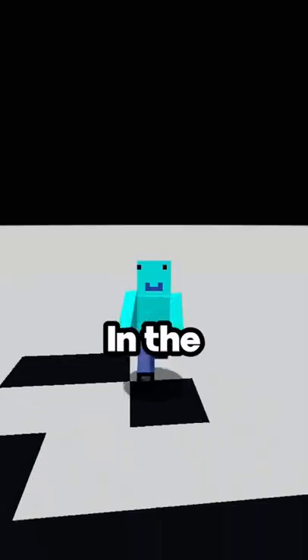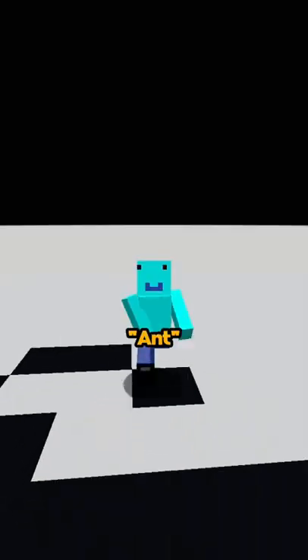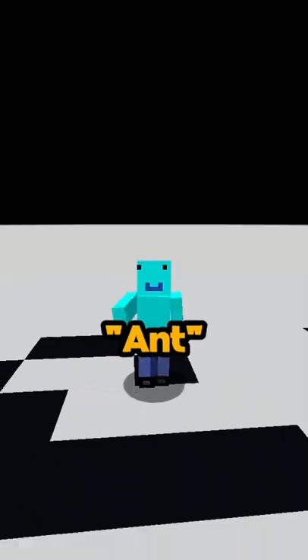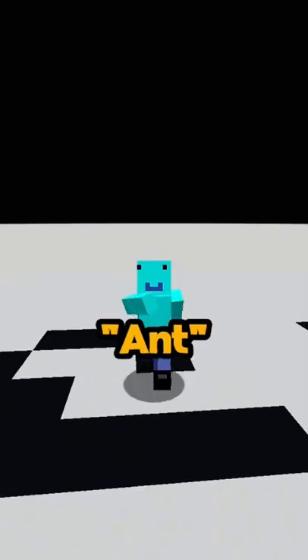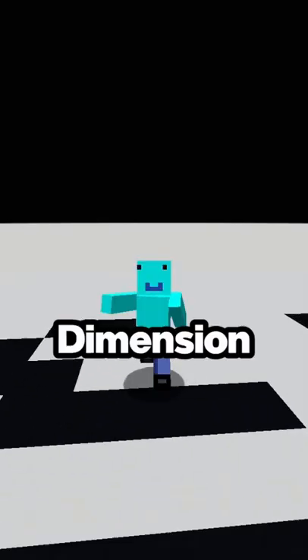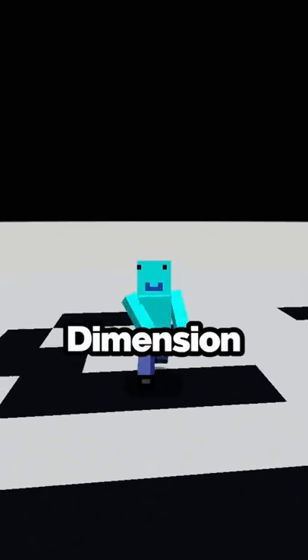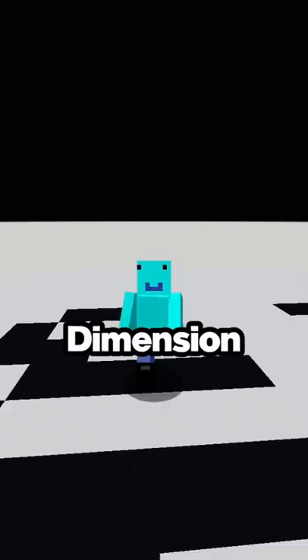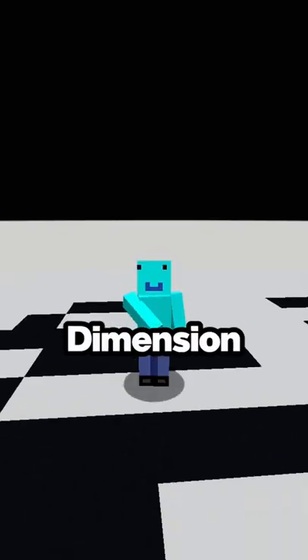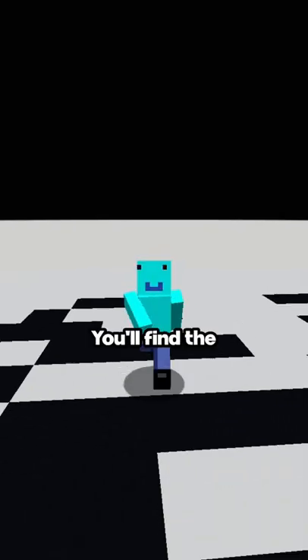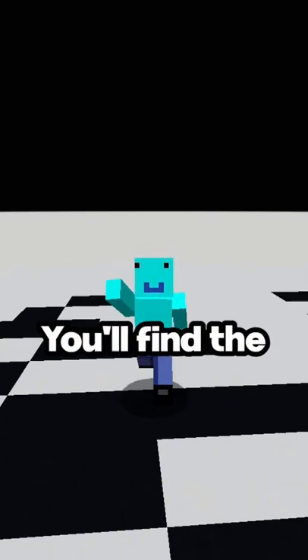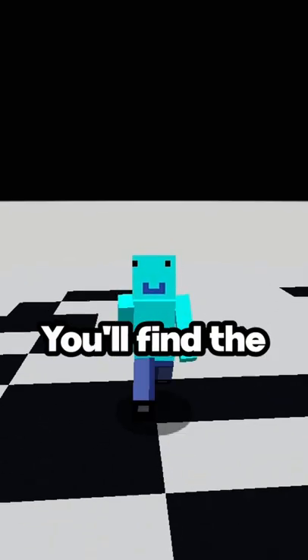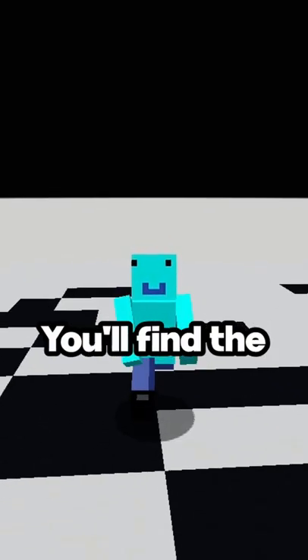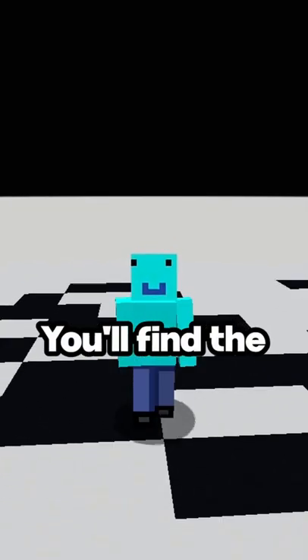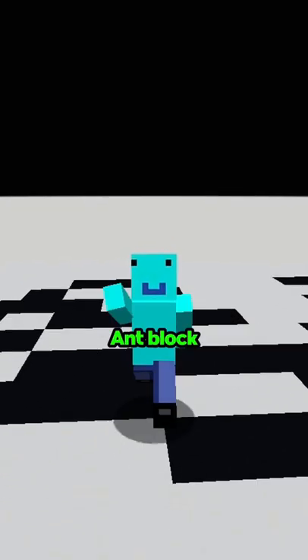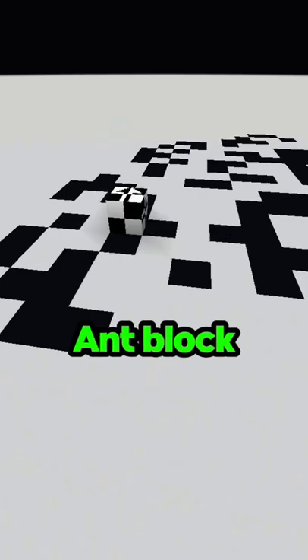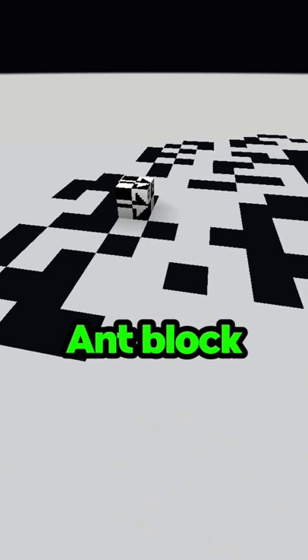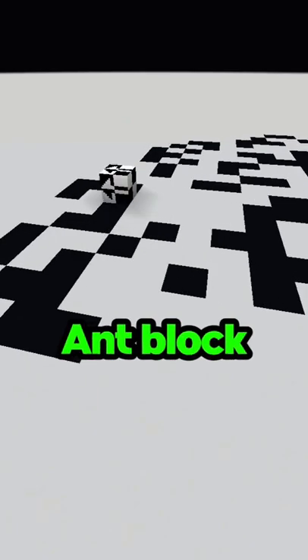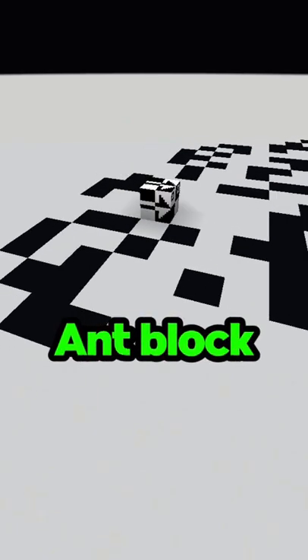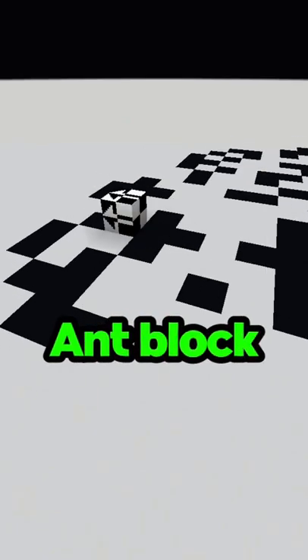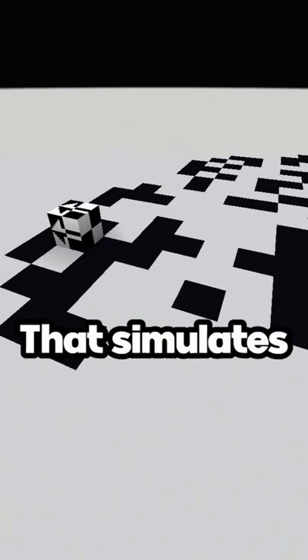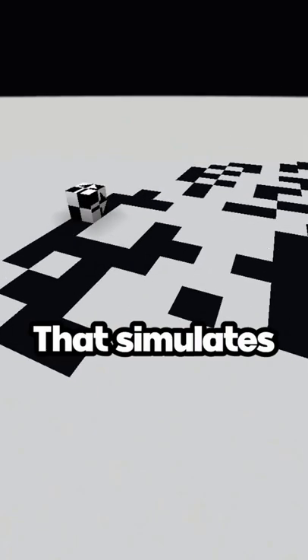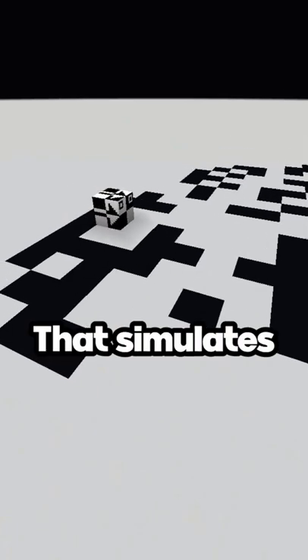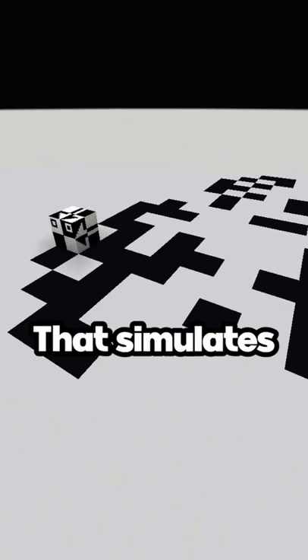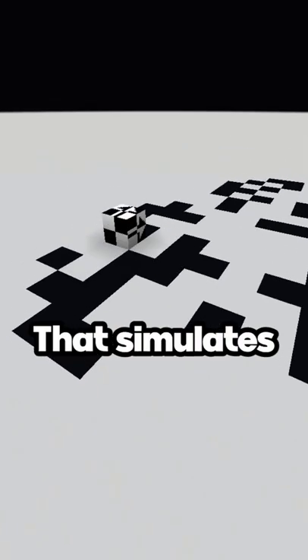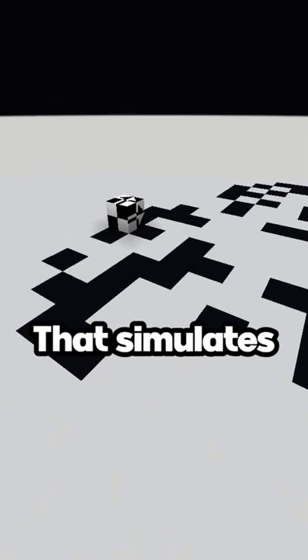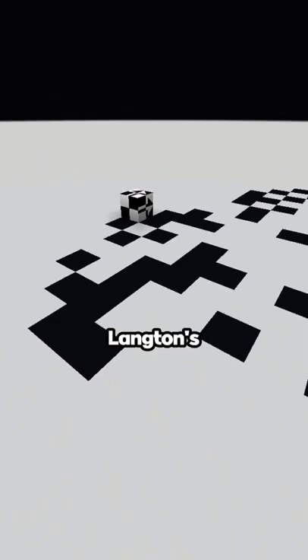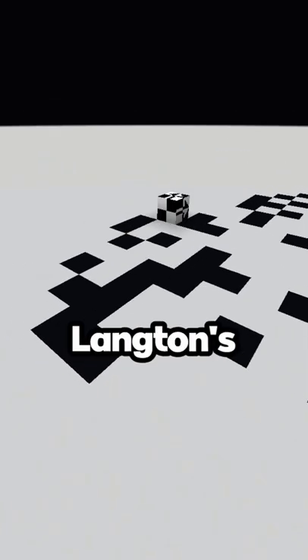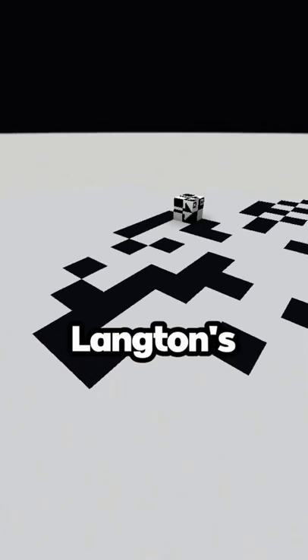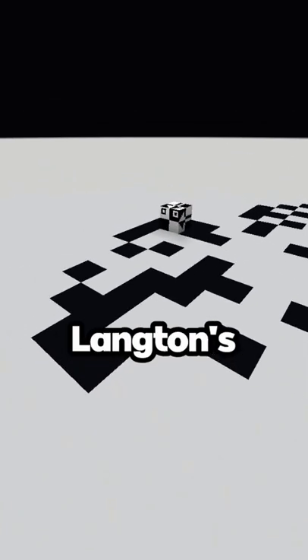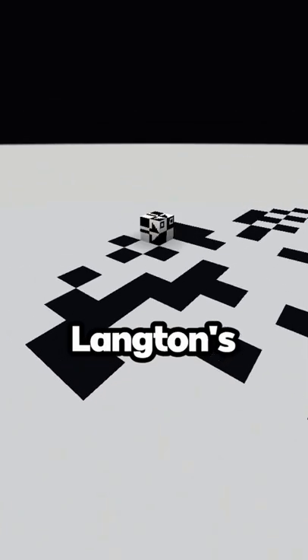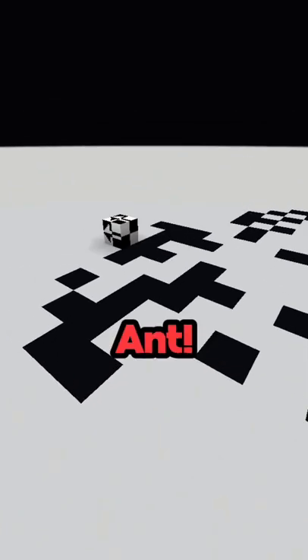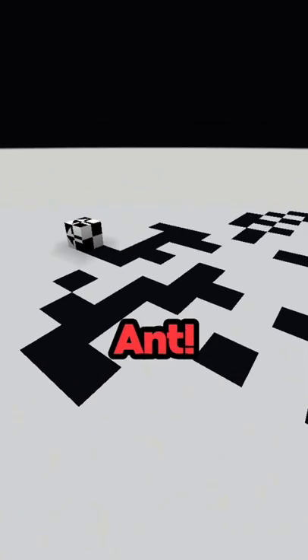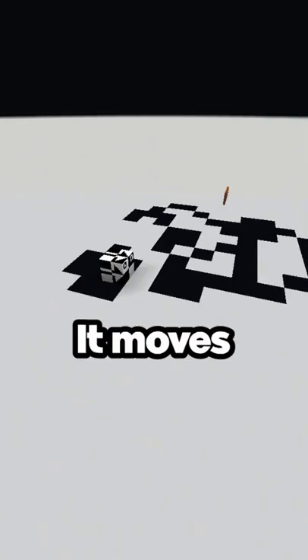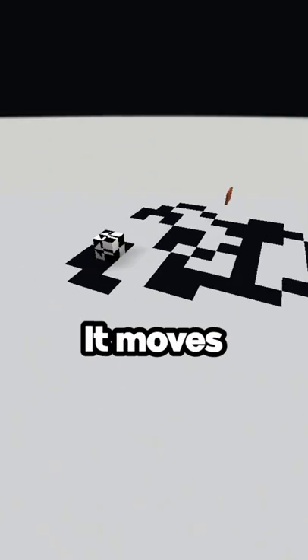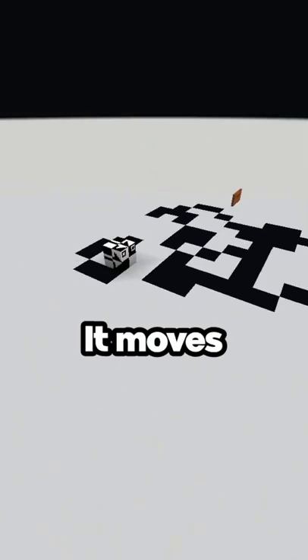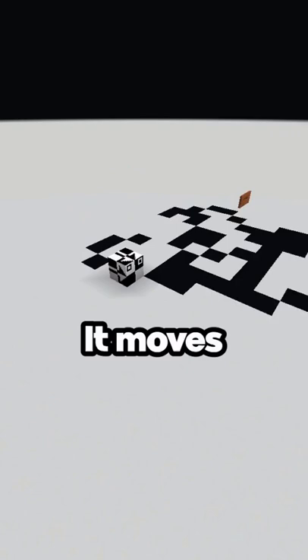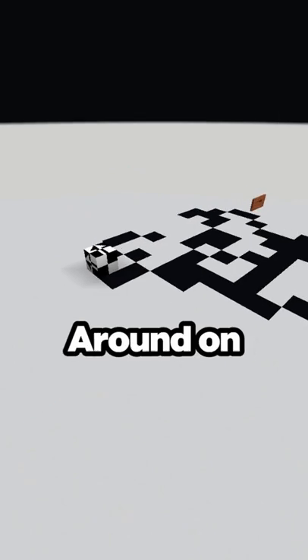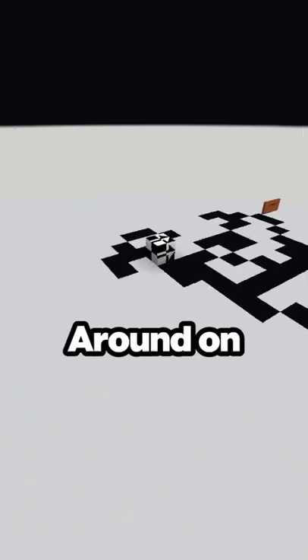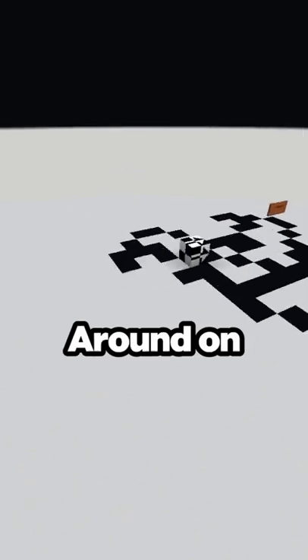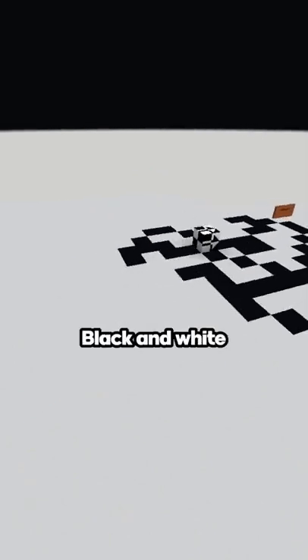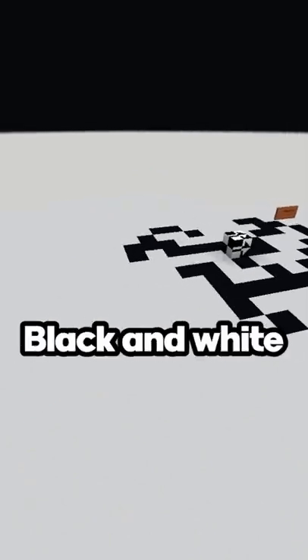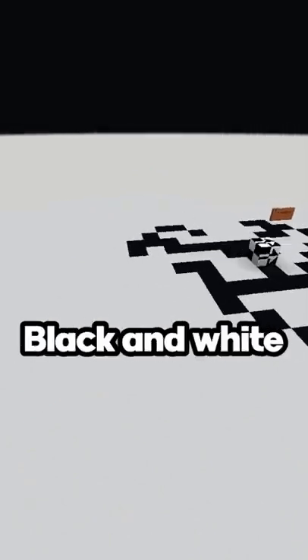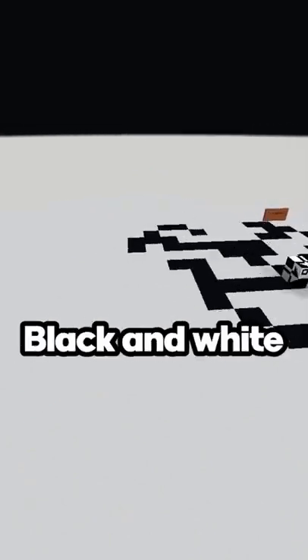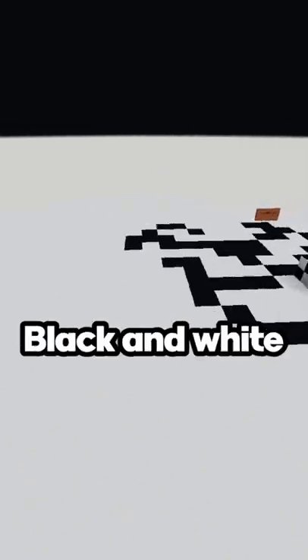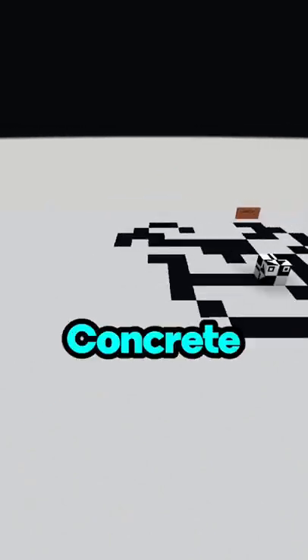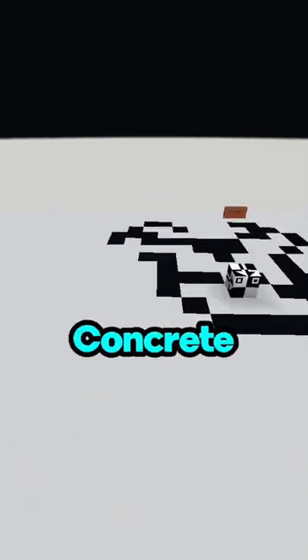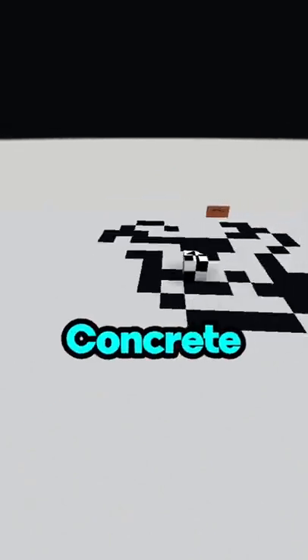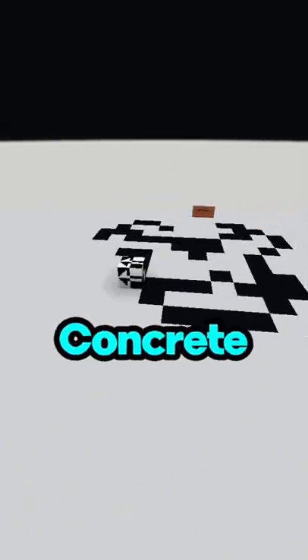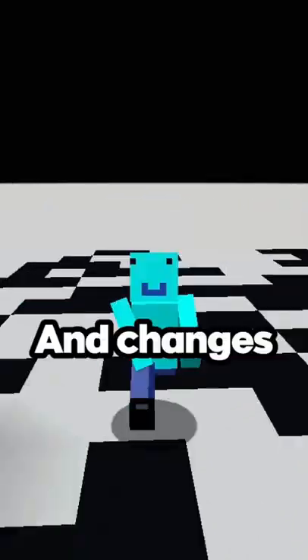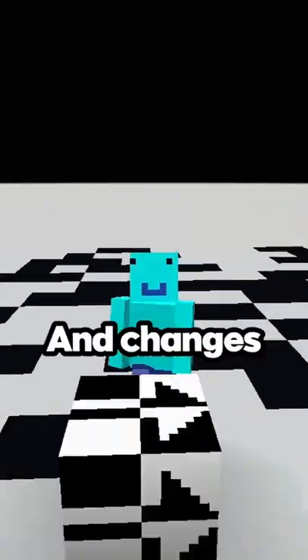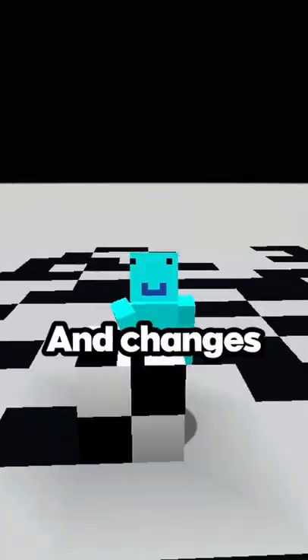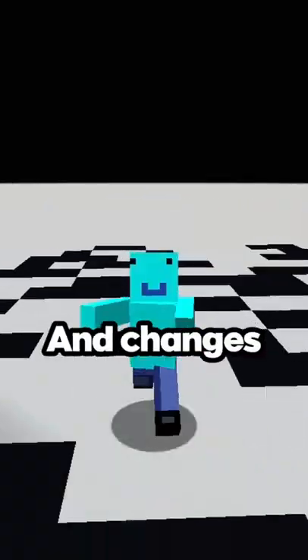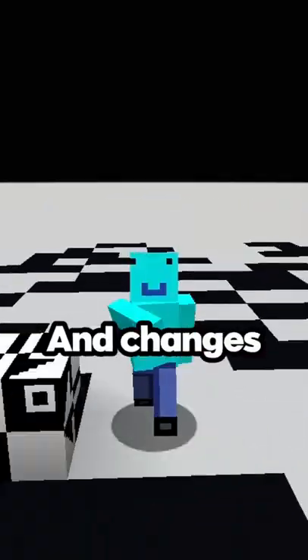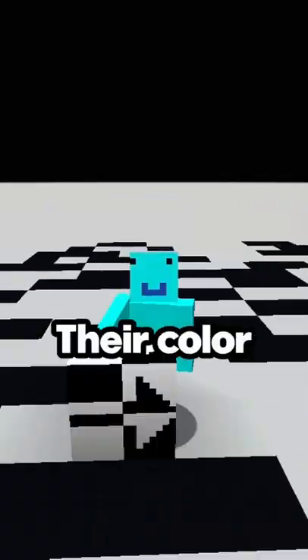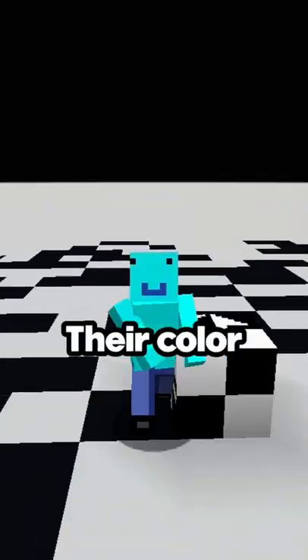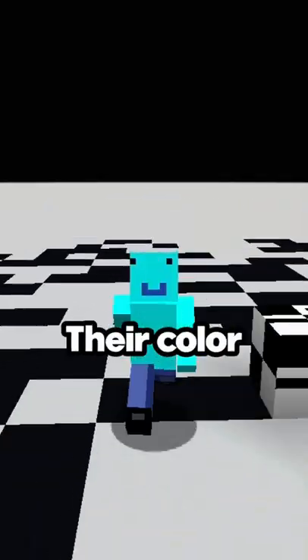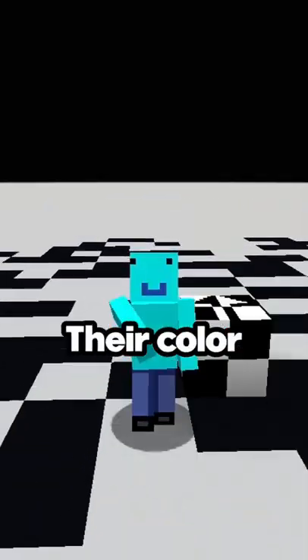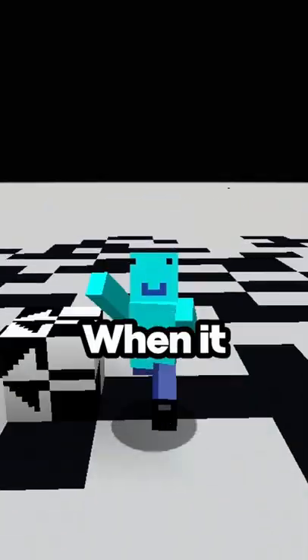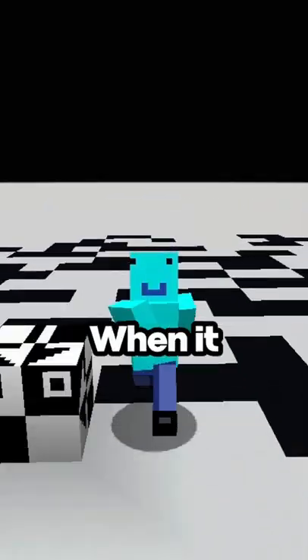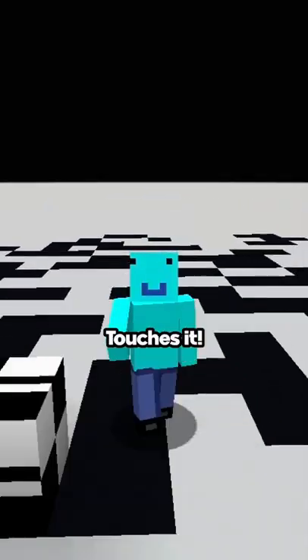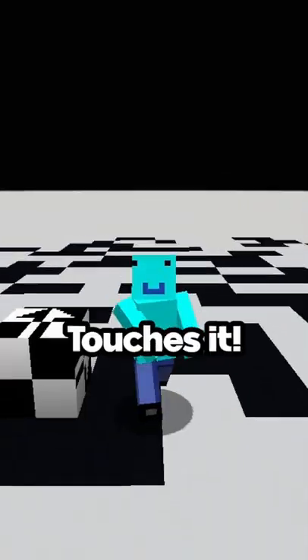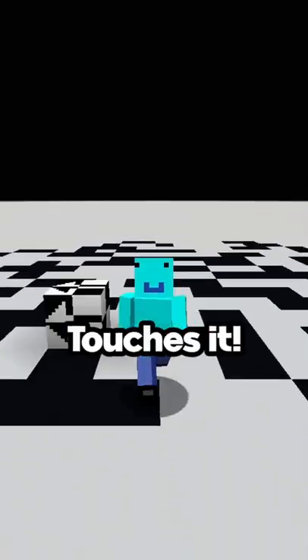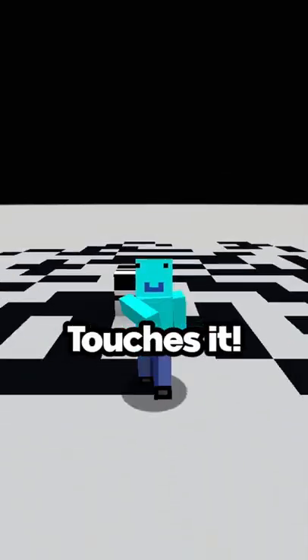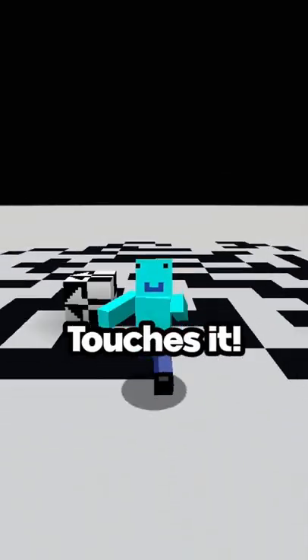In the ant dimension, you'll find the ant block that simulates Langton's ant. It moves around on black and white concrete and changes their color when it touches it.